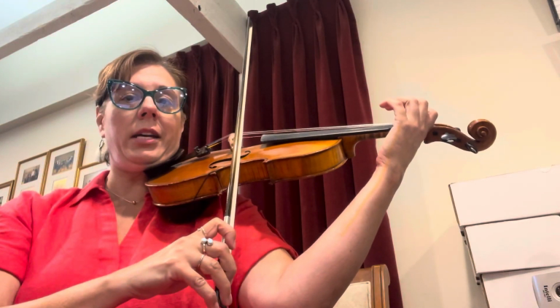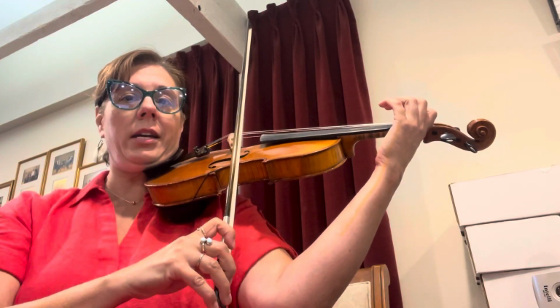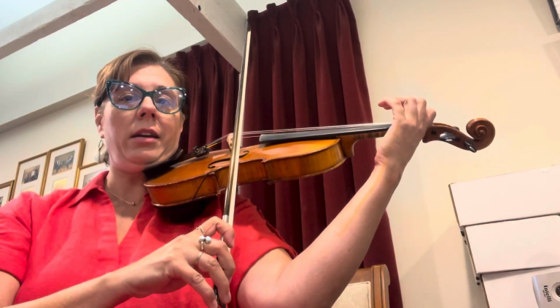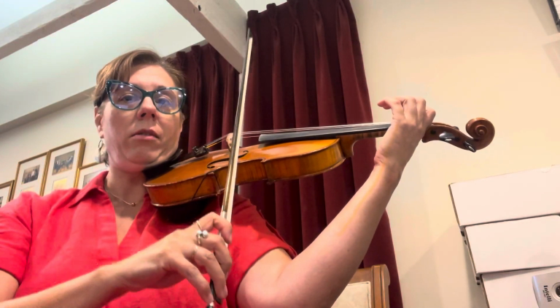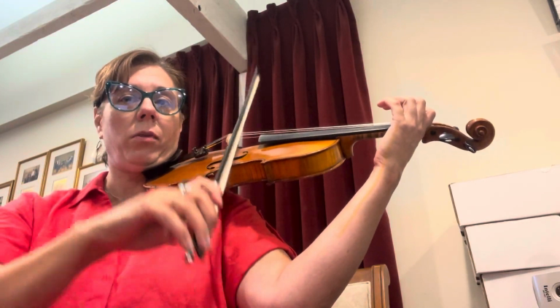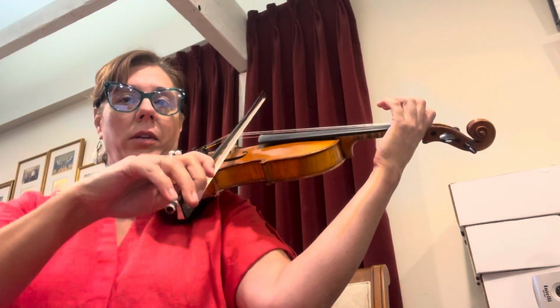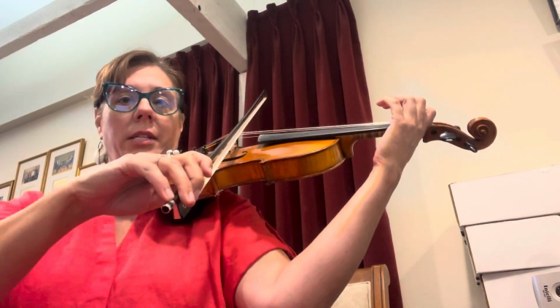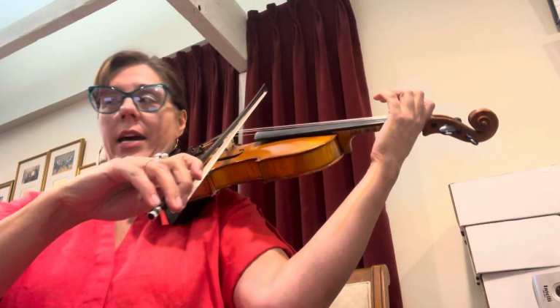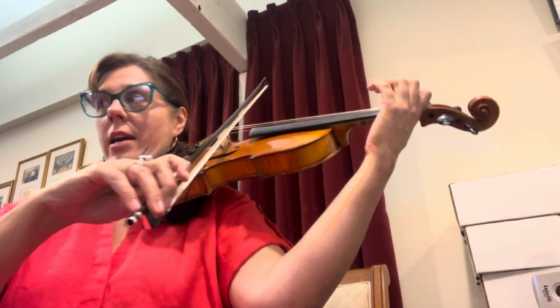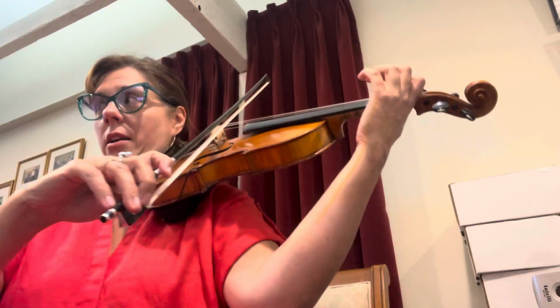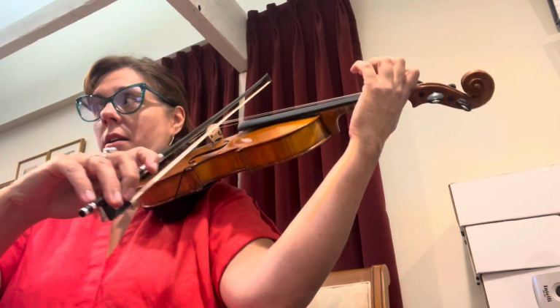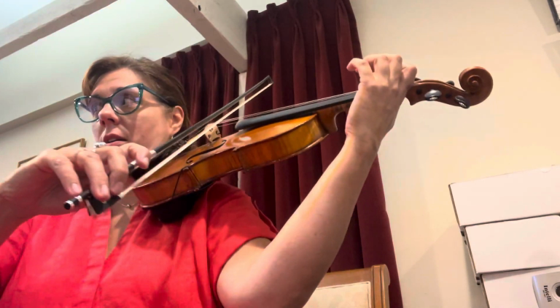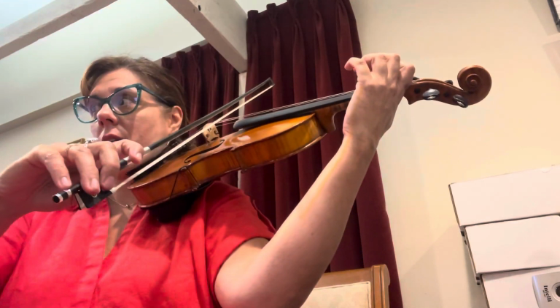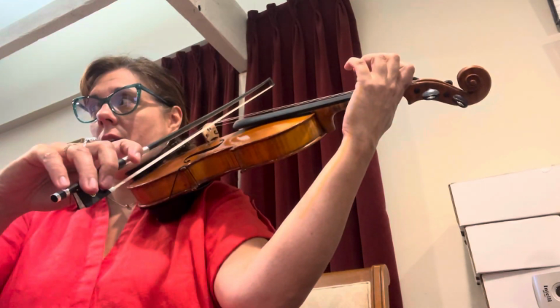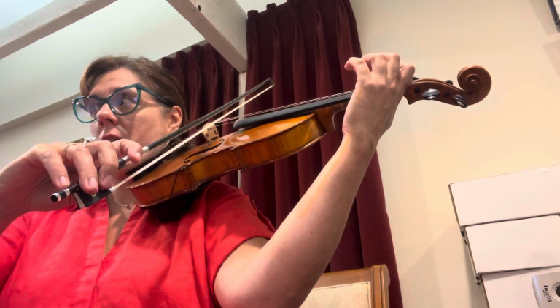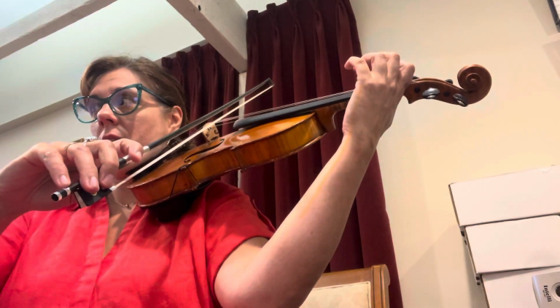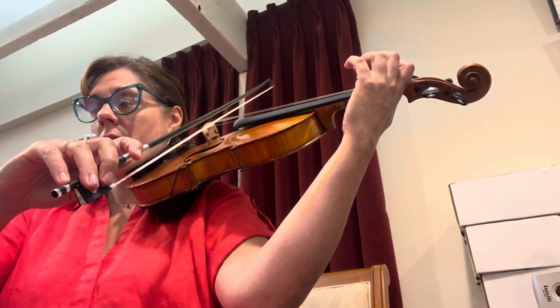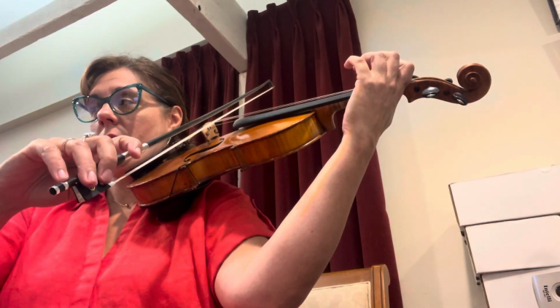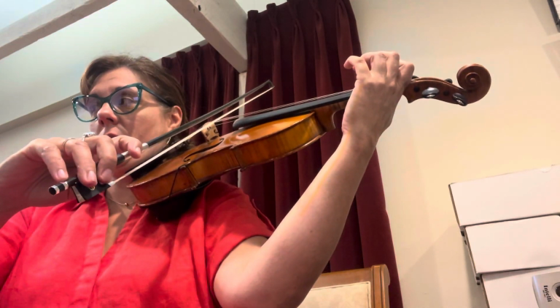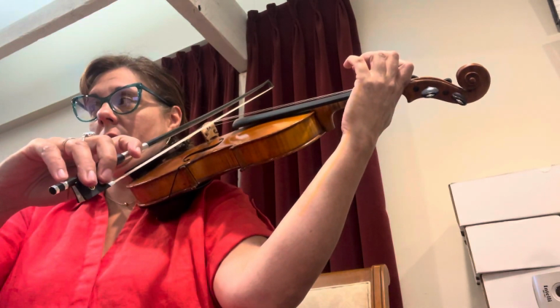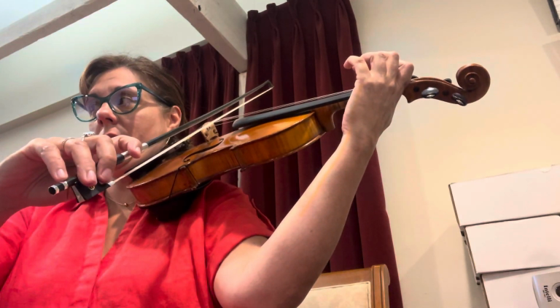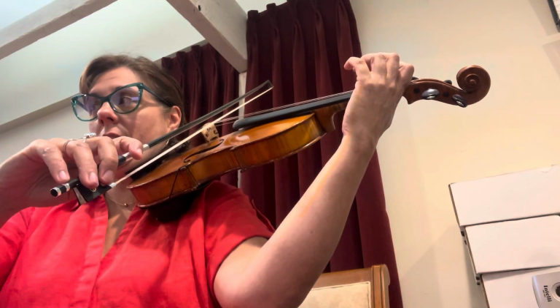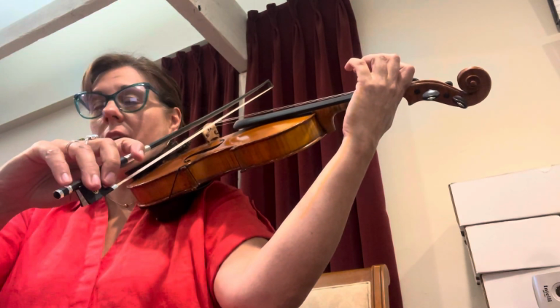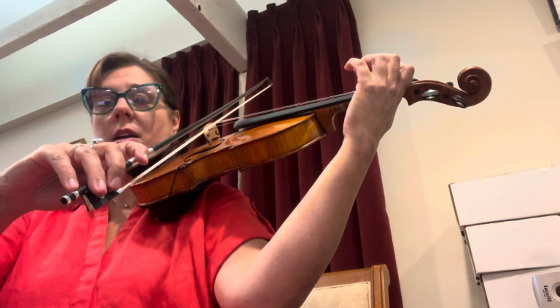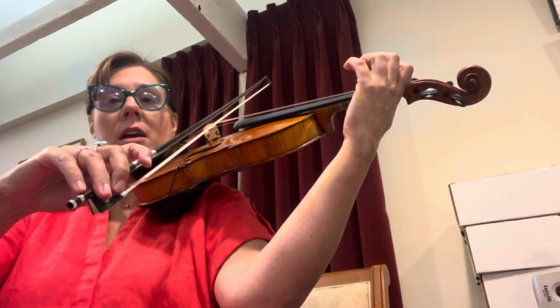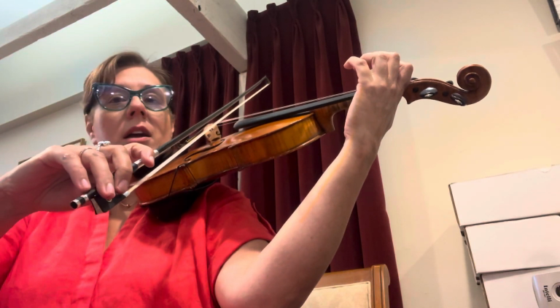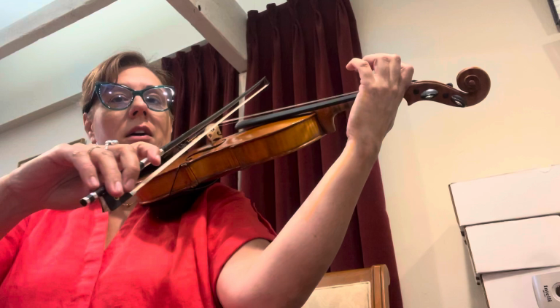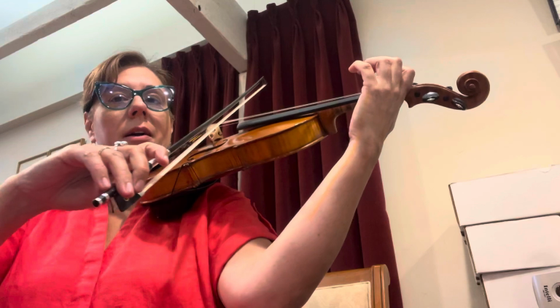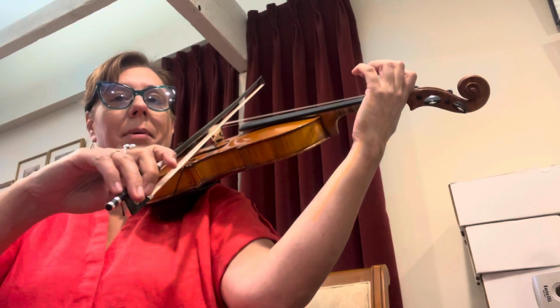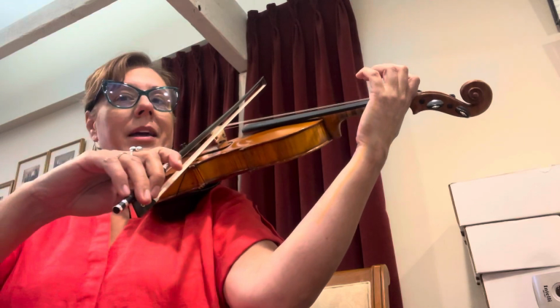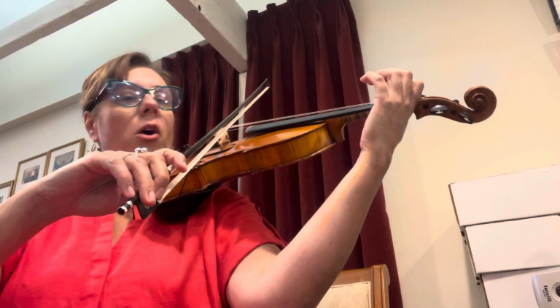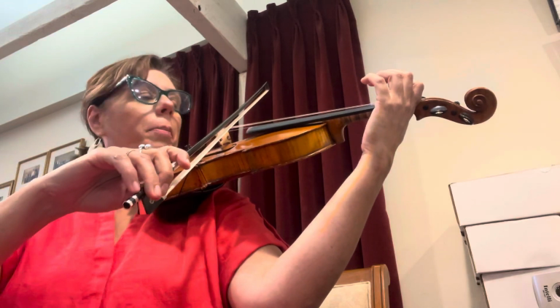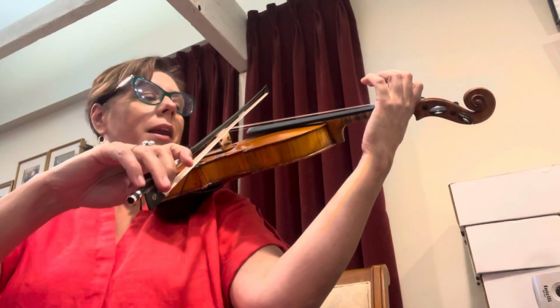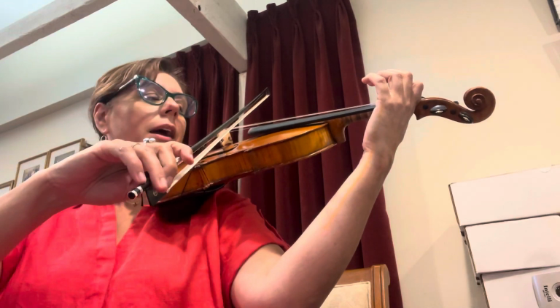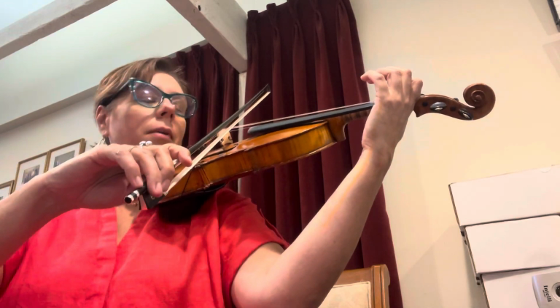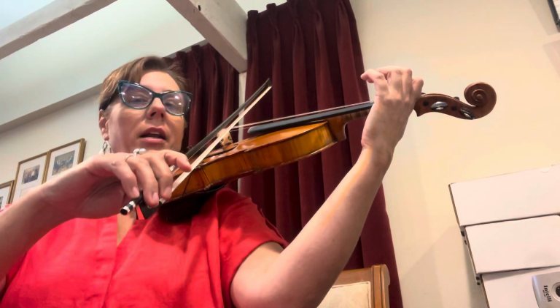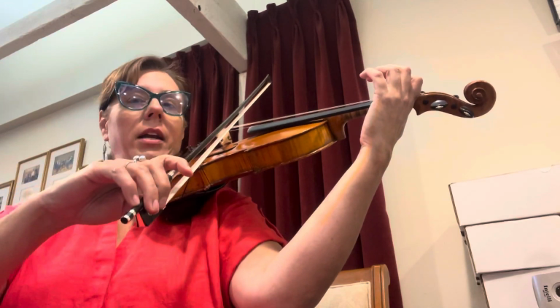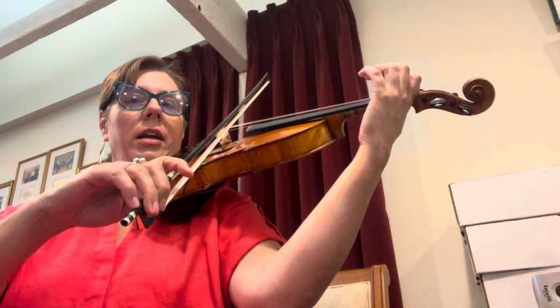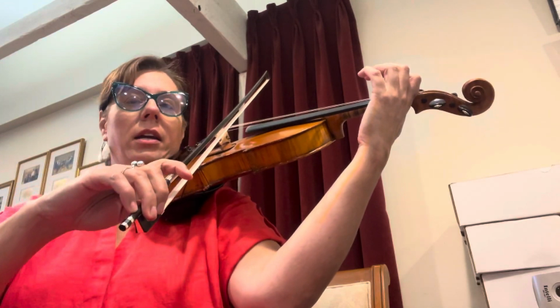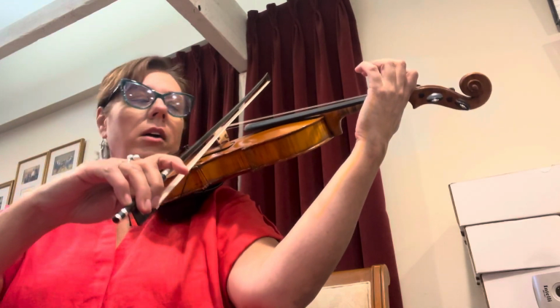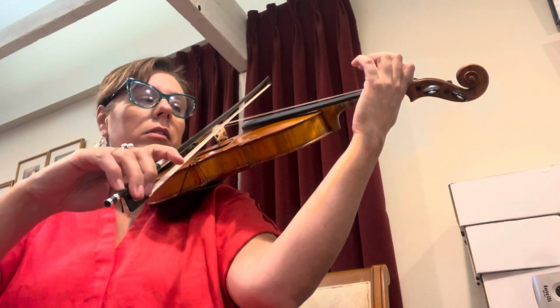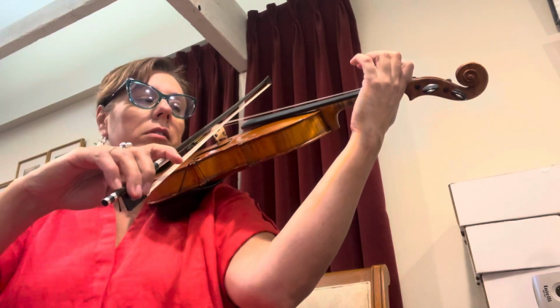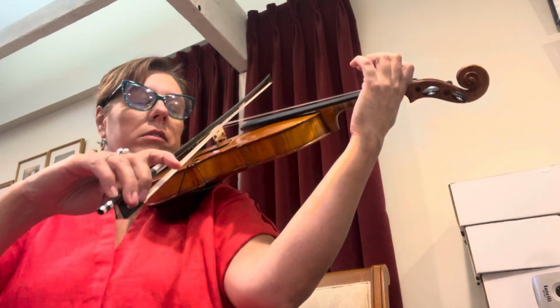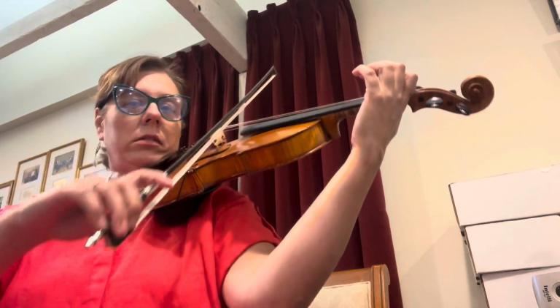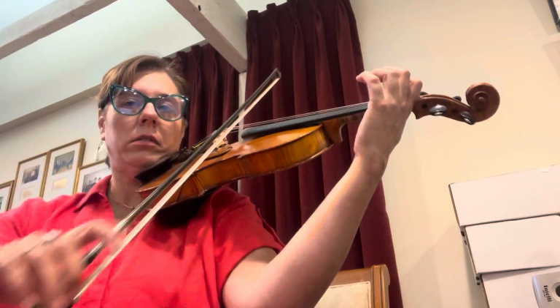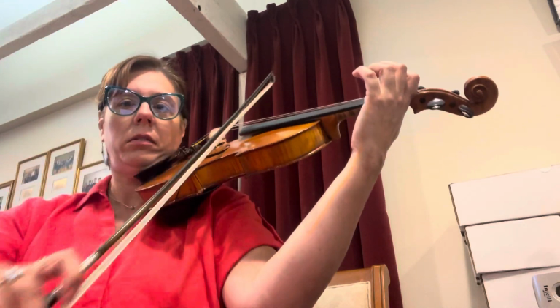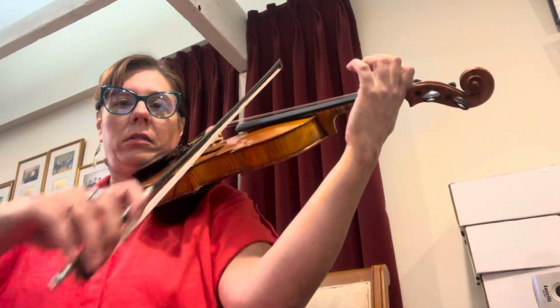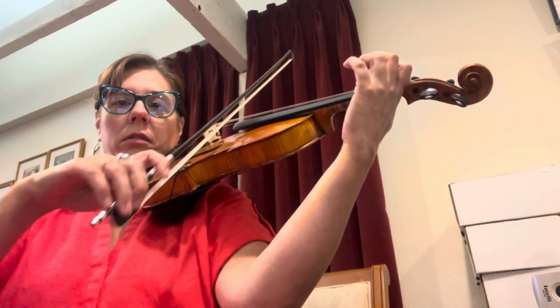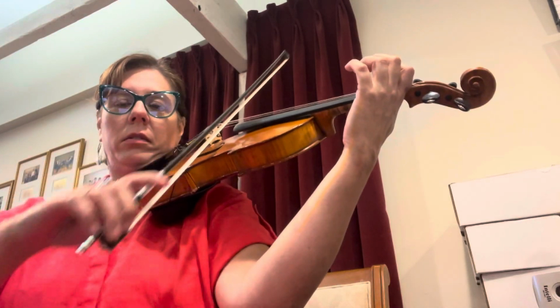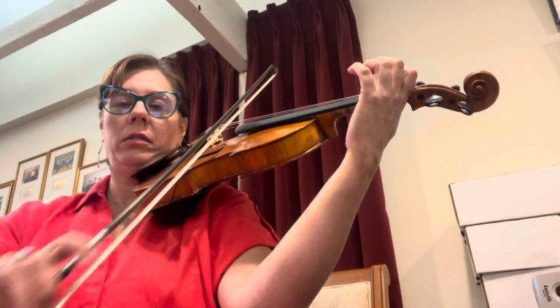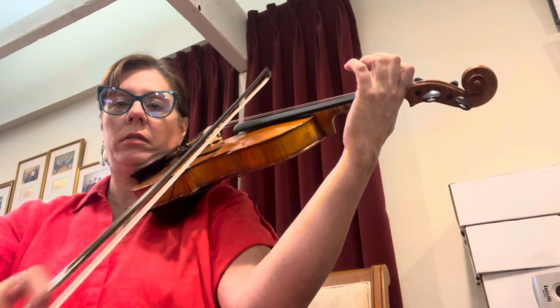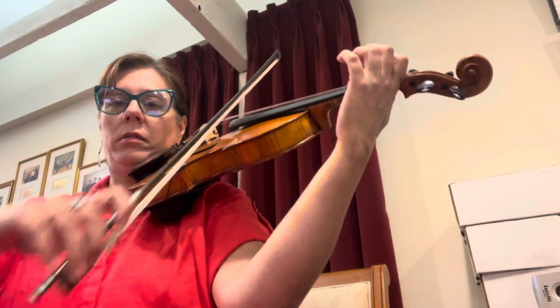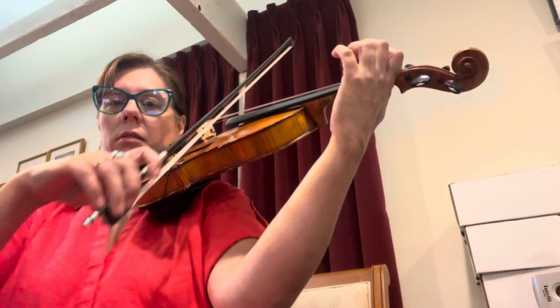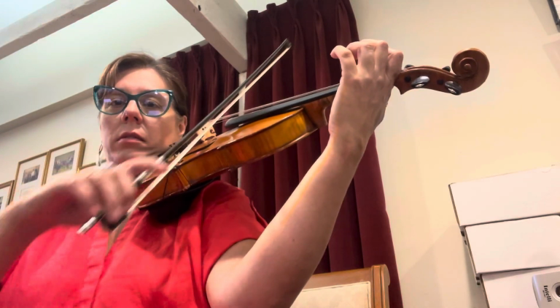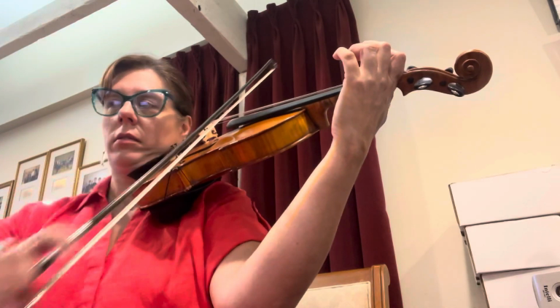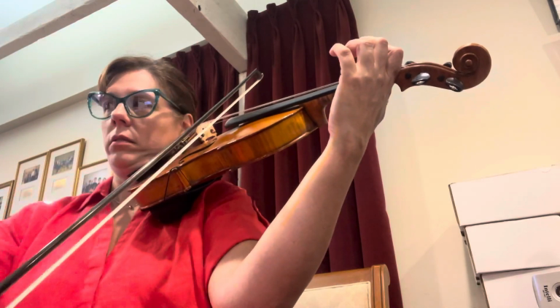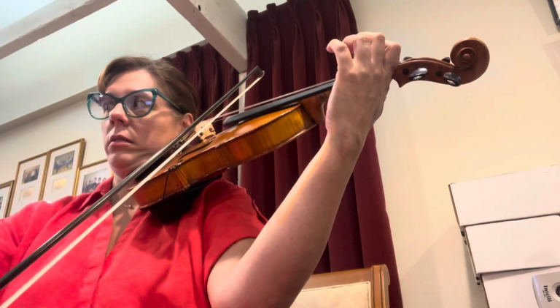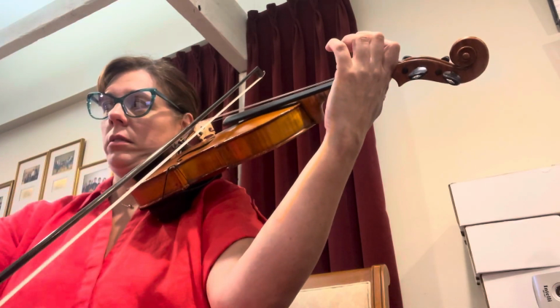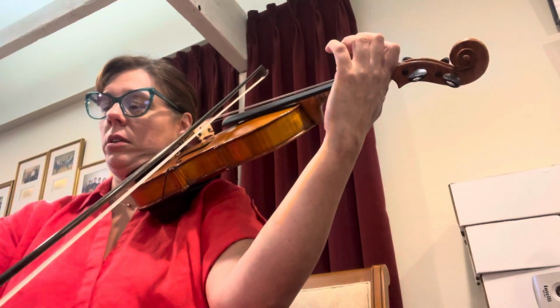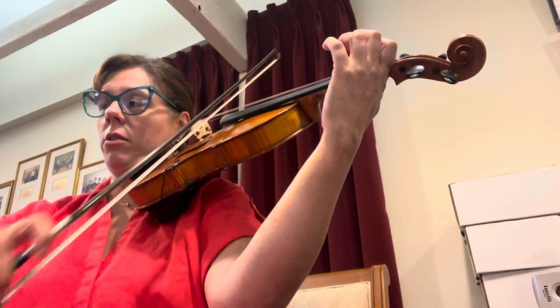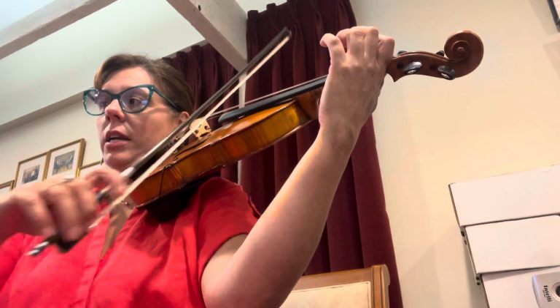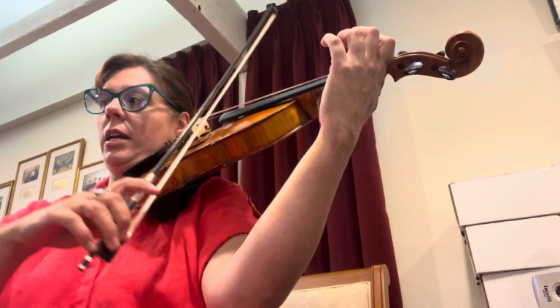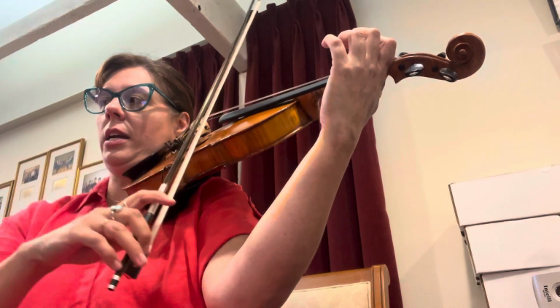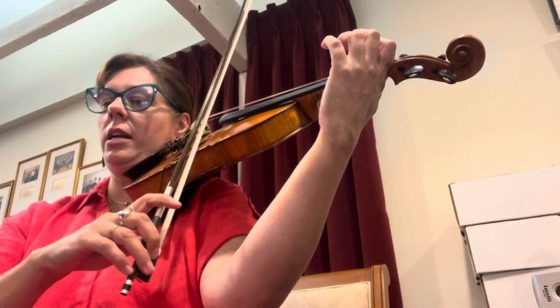Okay, ready — get up into position, helicopter your bow down onto E, roll it to A, roll it to A. Play open A, ready, go. Go to E.